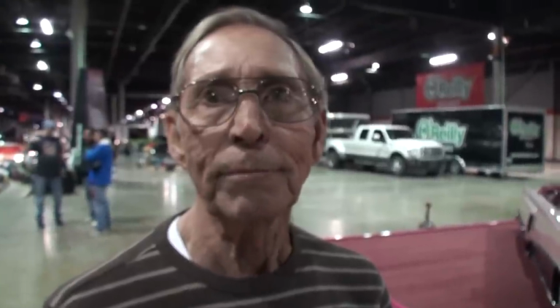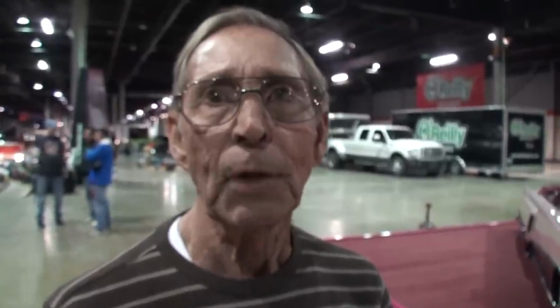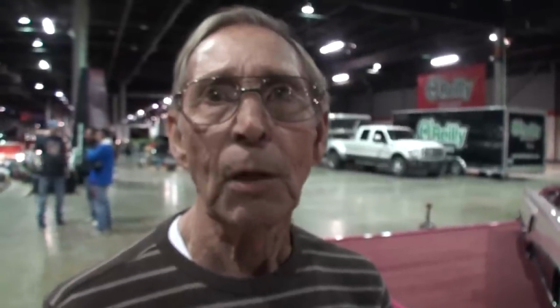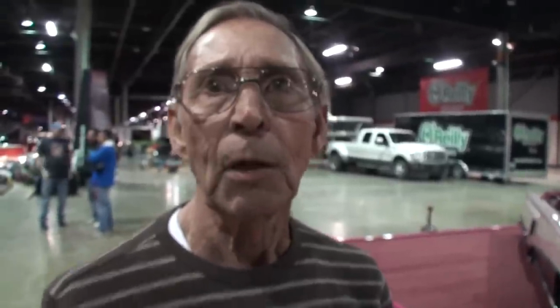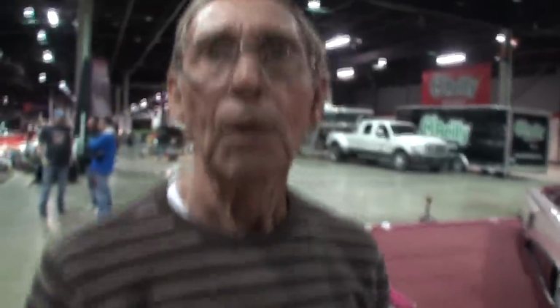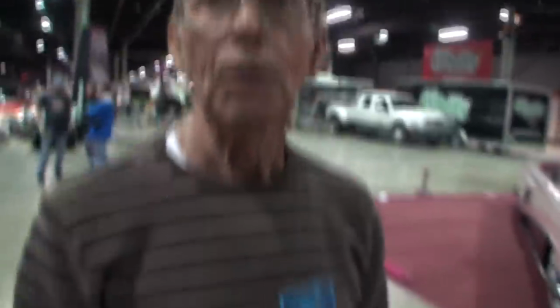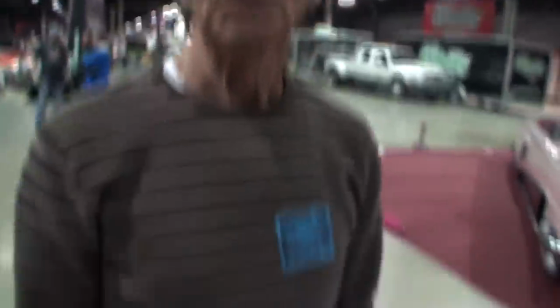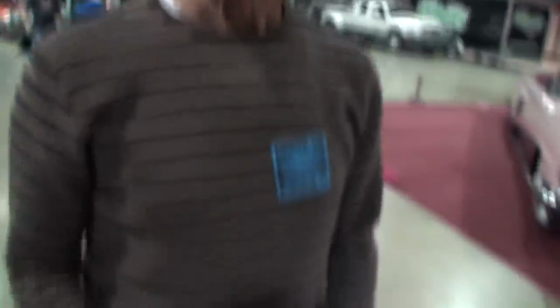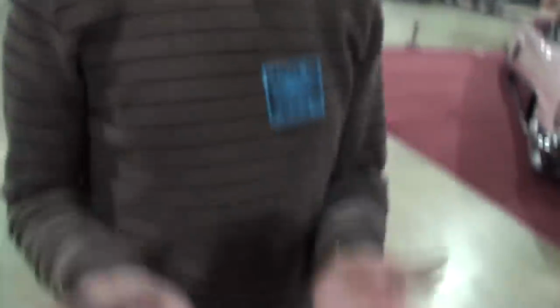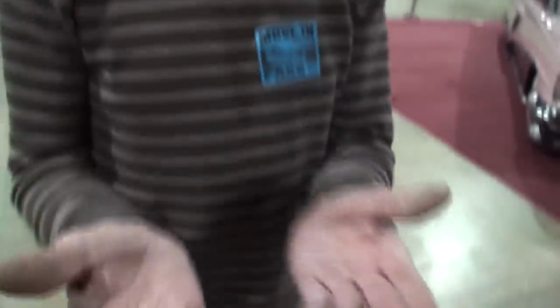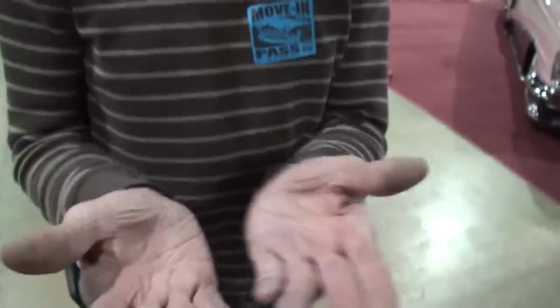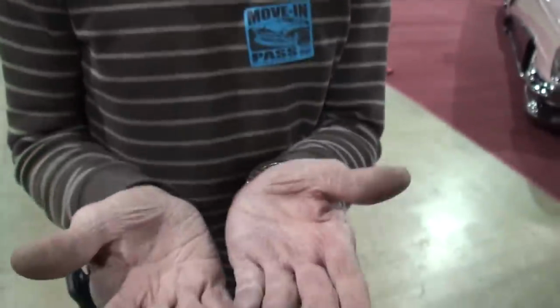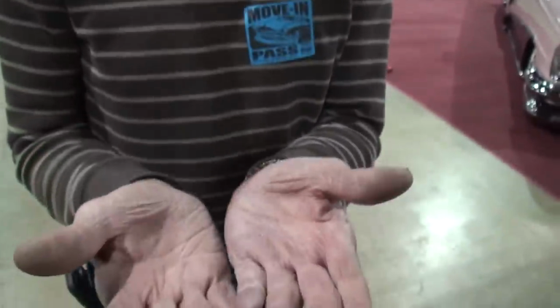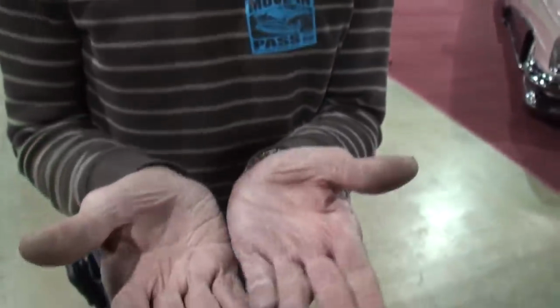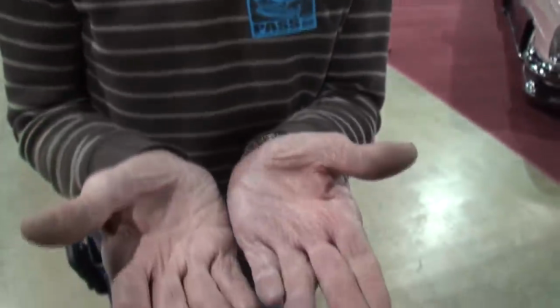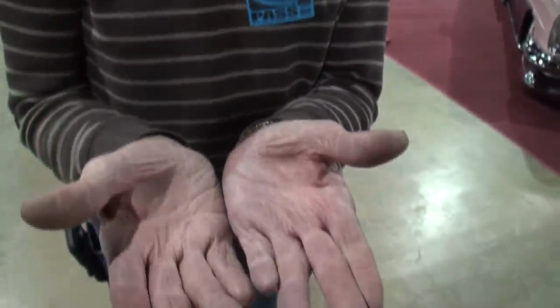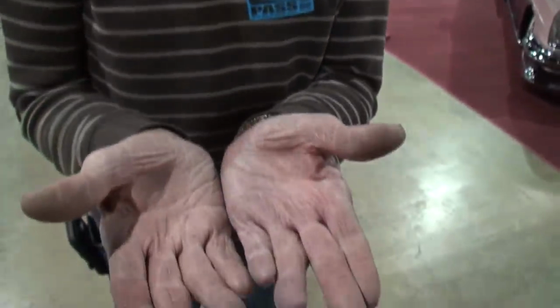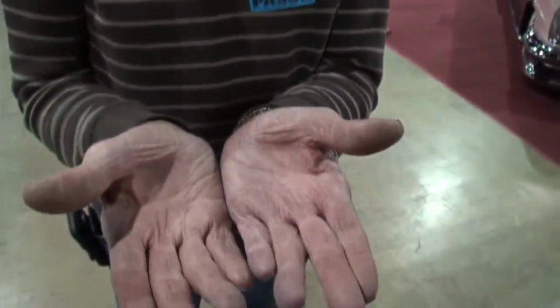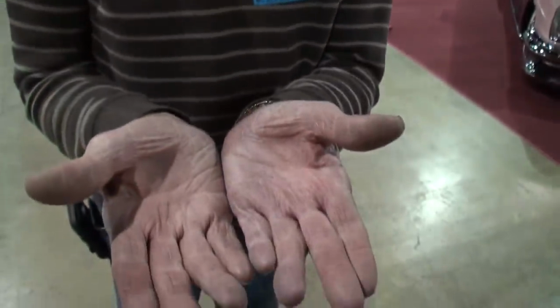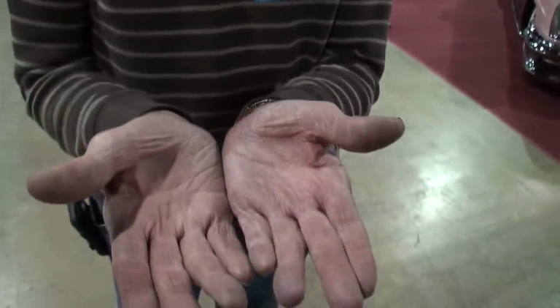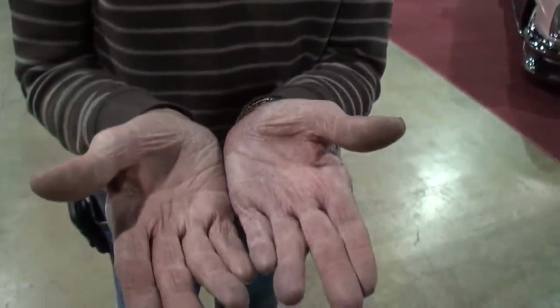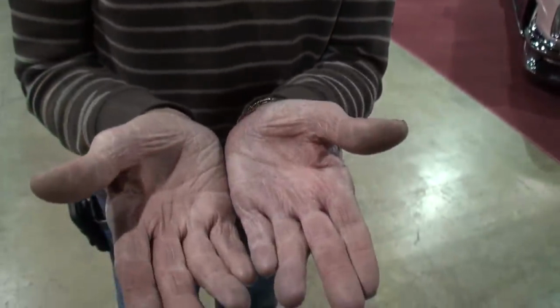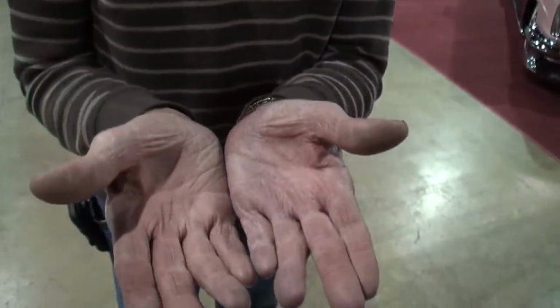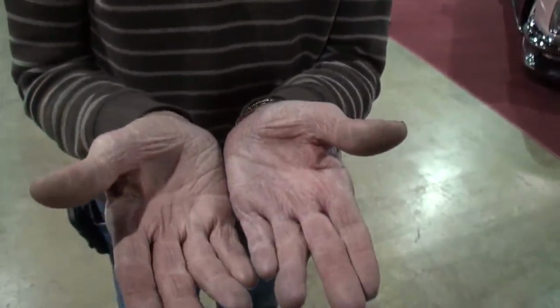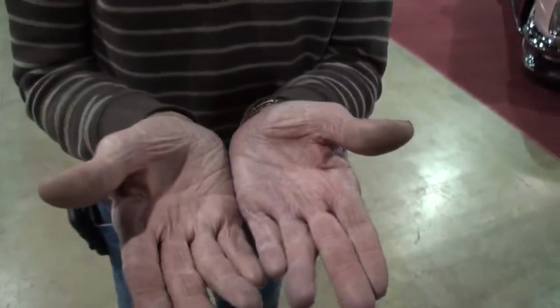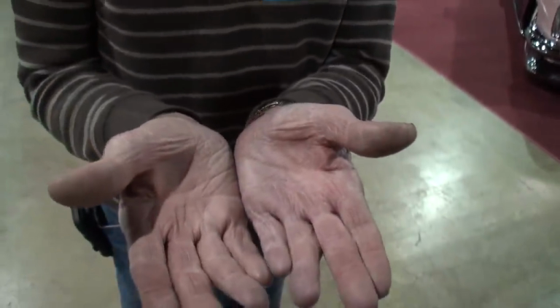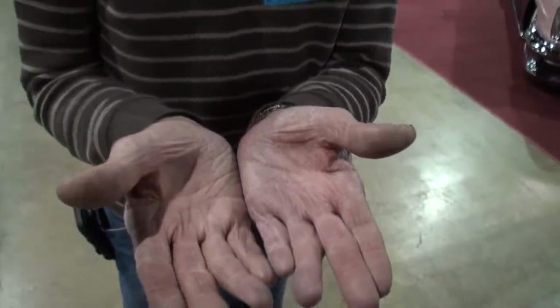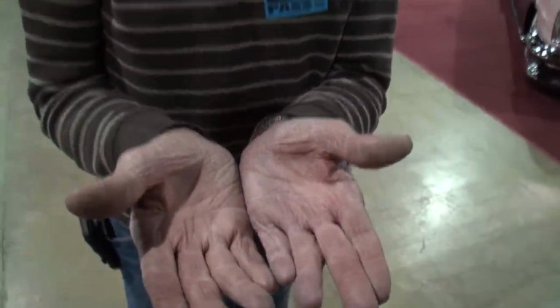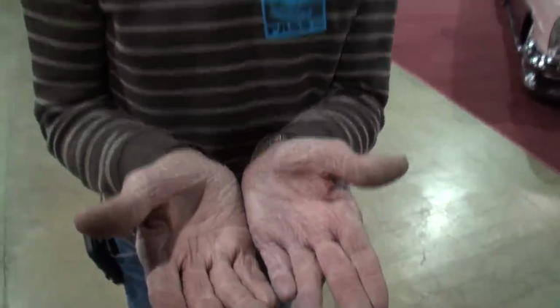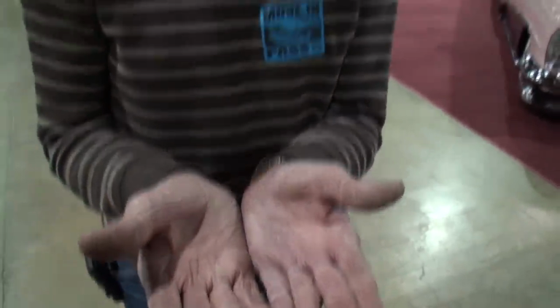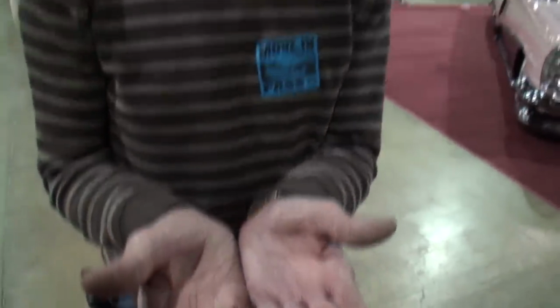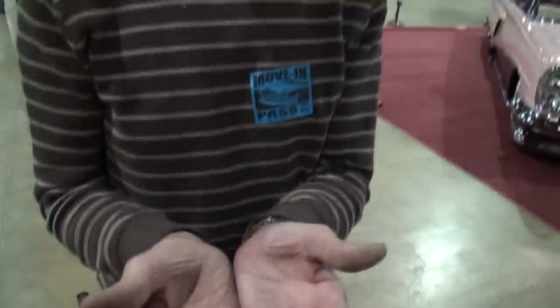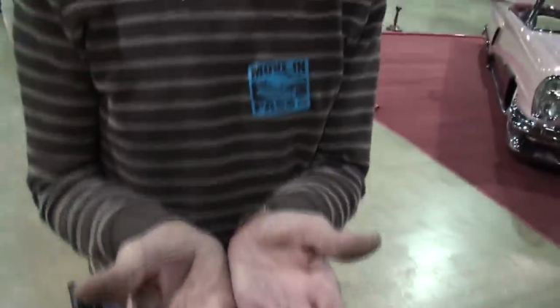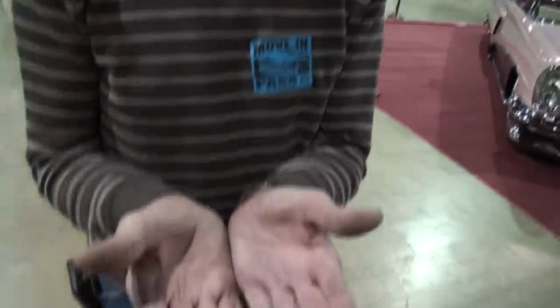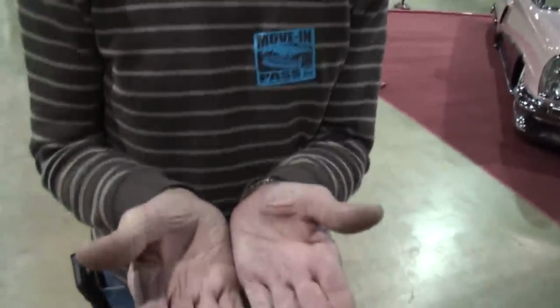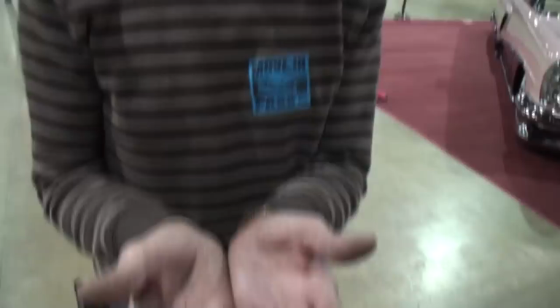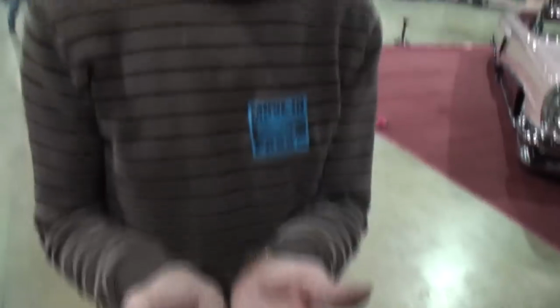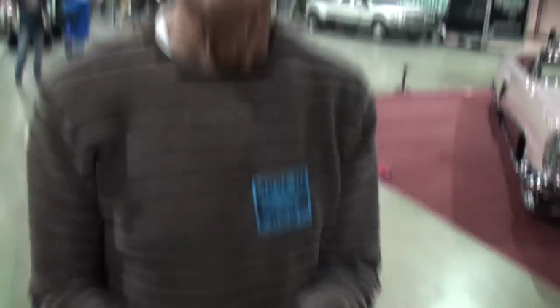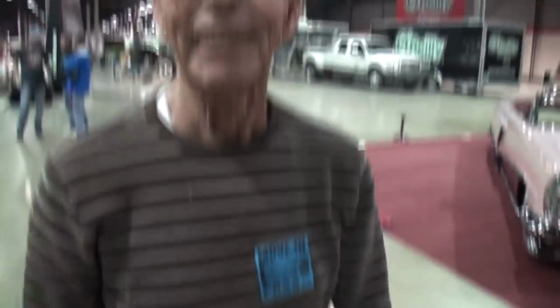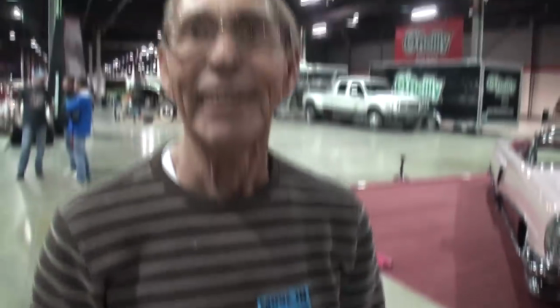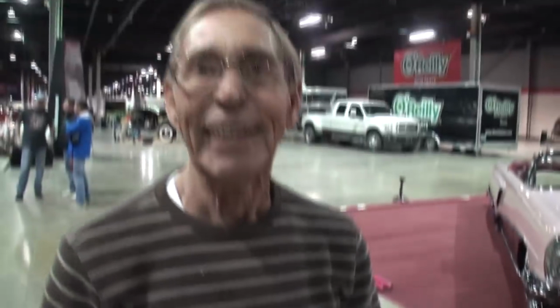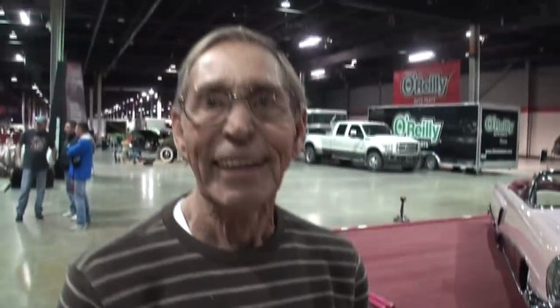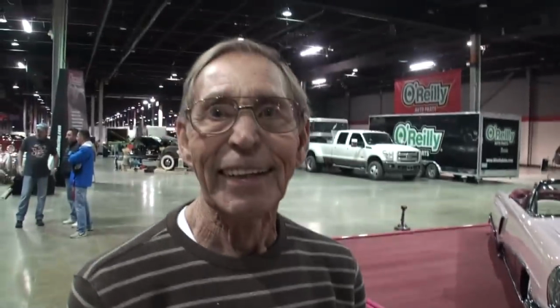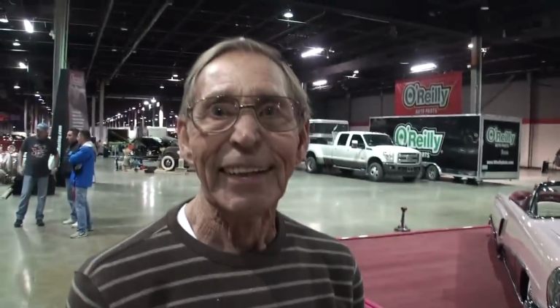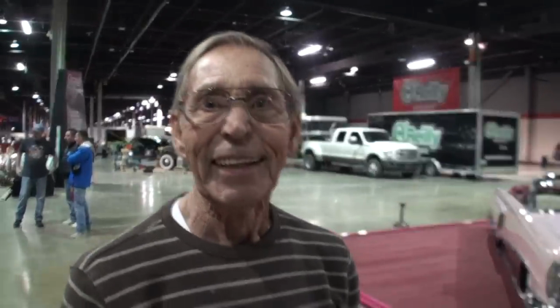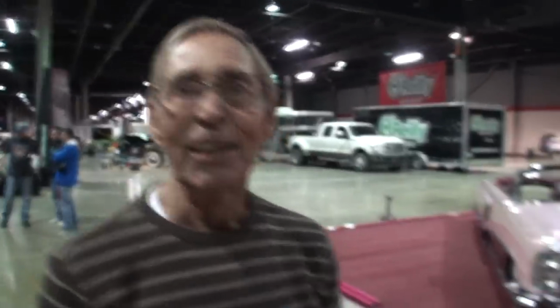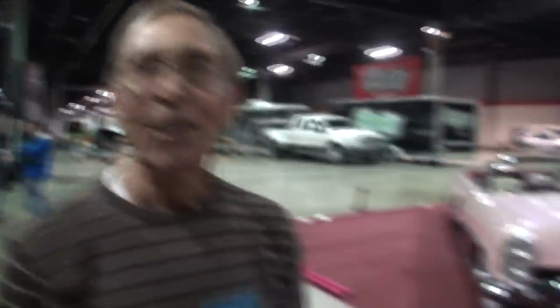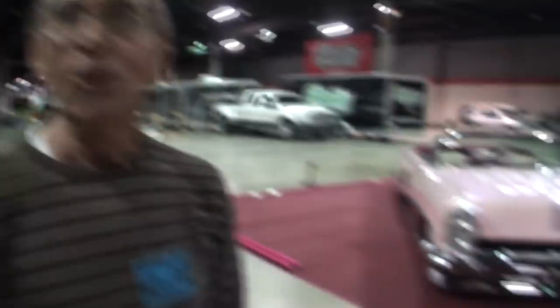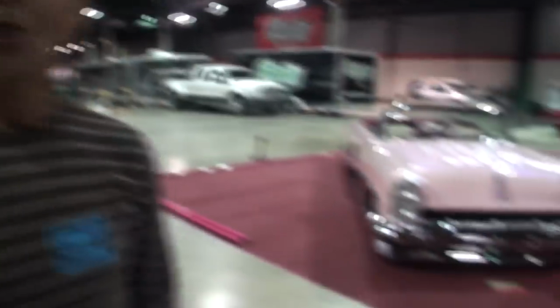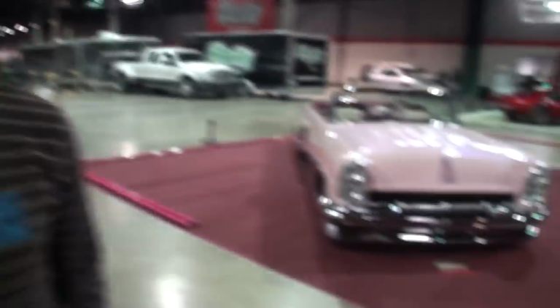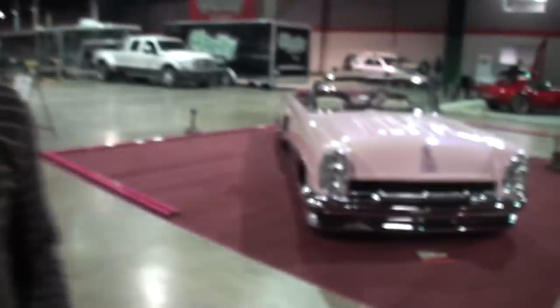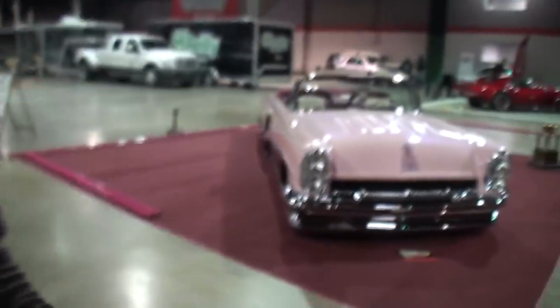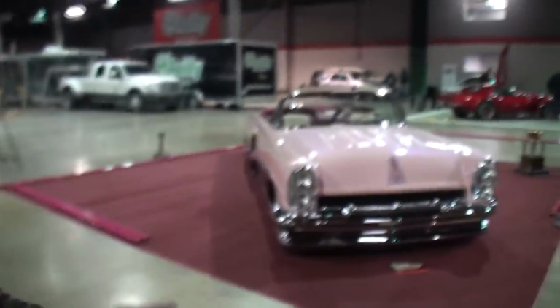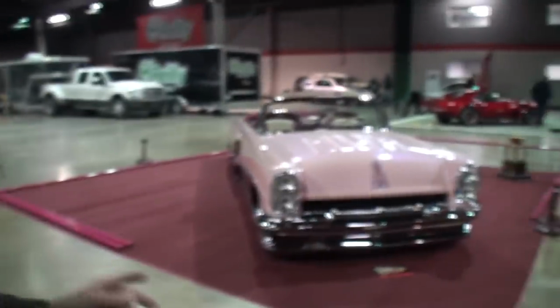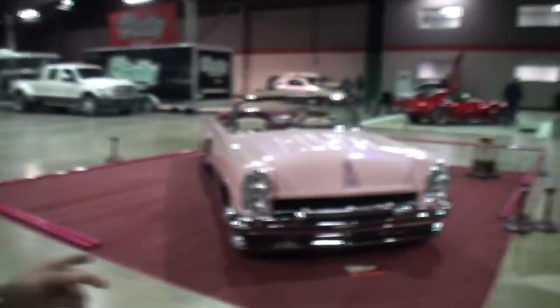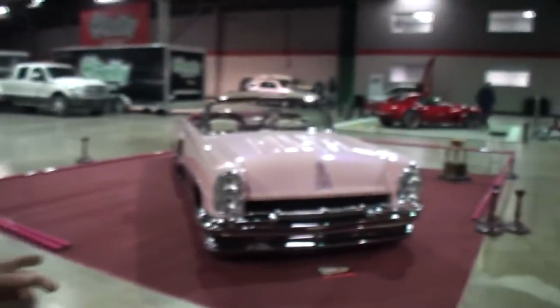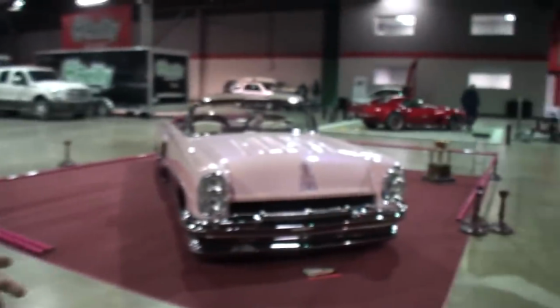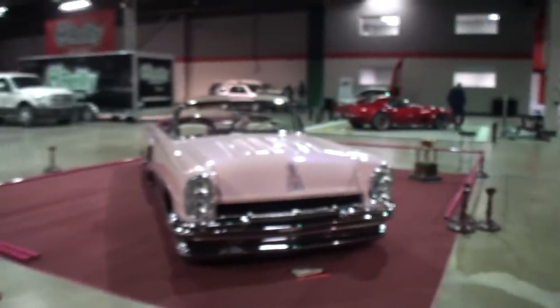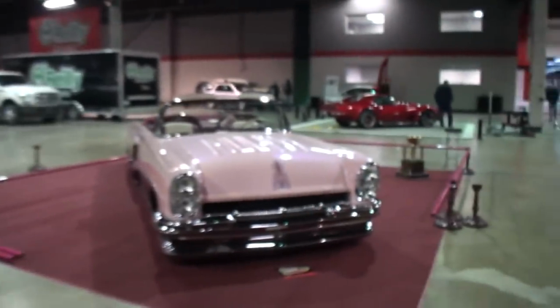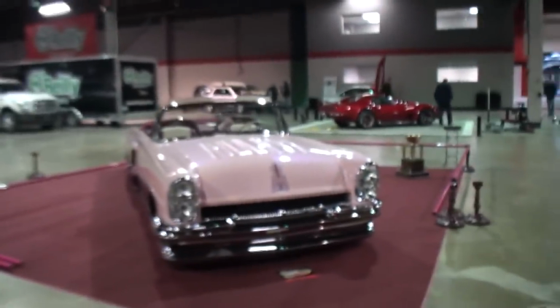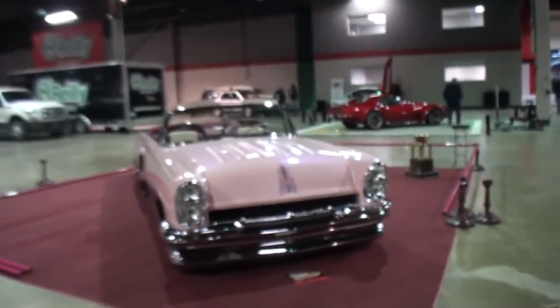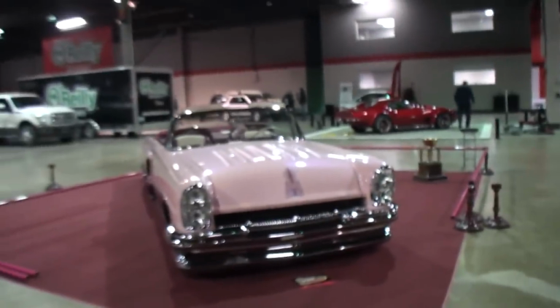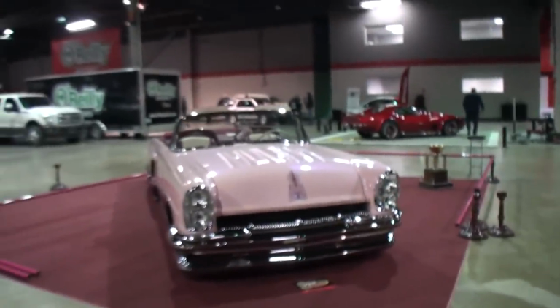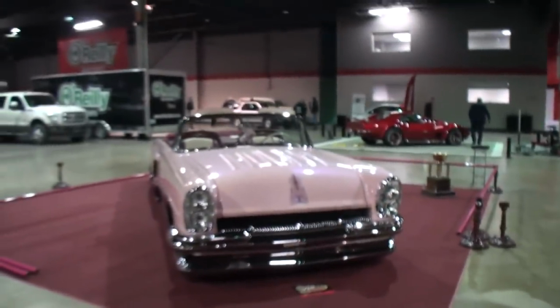Let me see those hands. One year, by these two hands, in my garage. Nothing went out of that garage but the chrome.